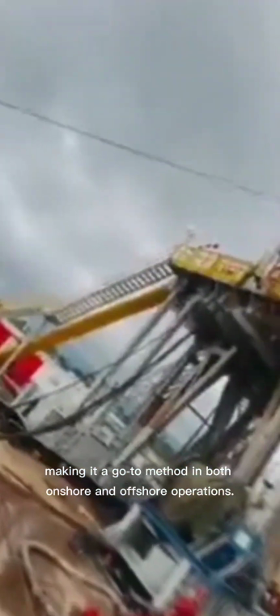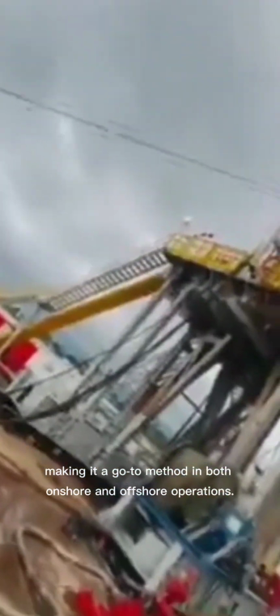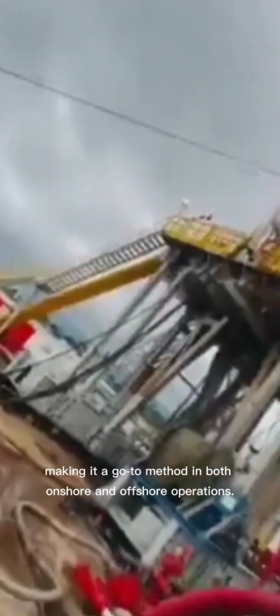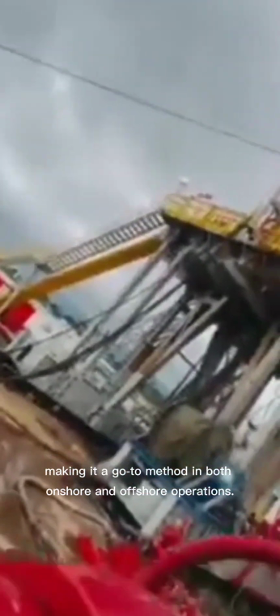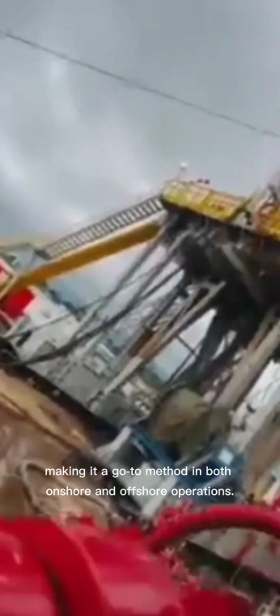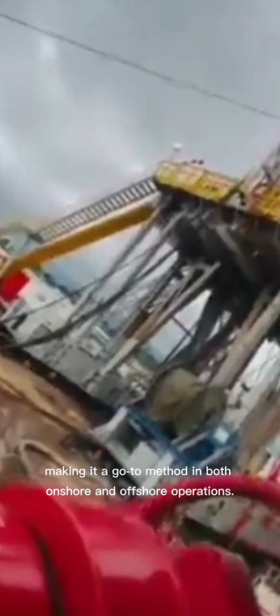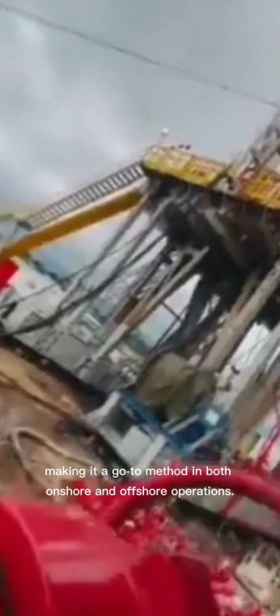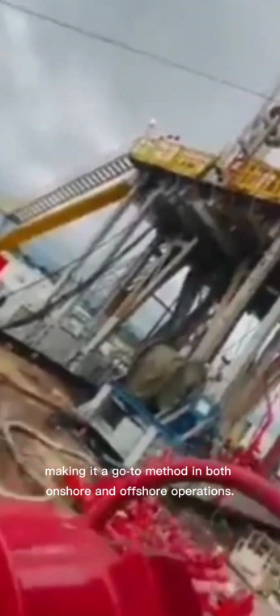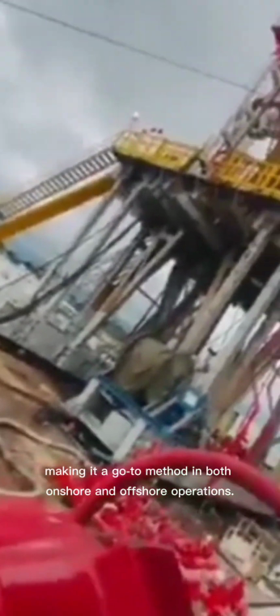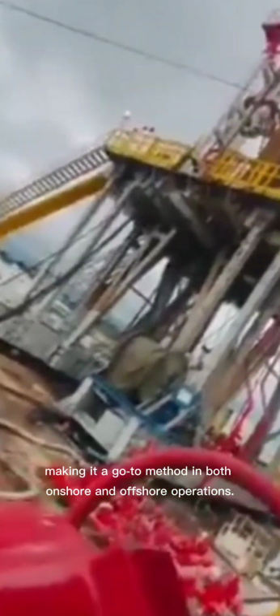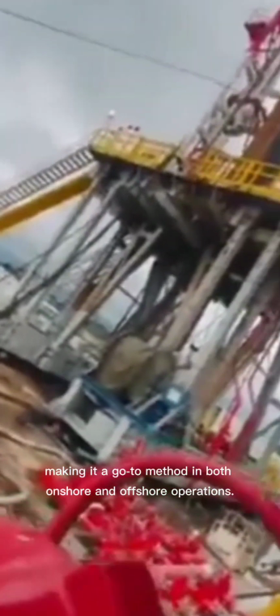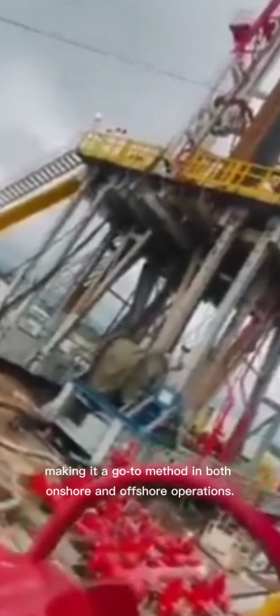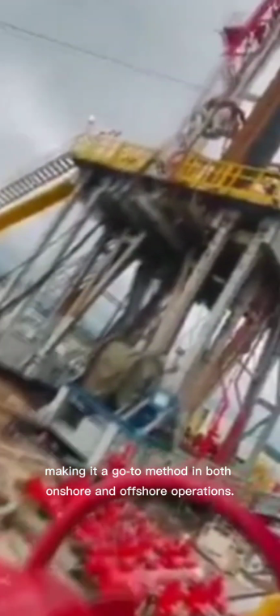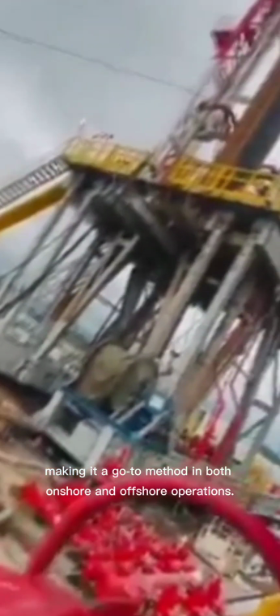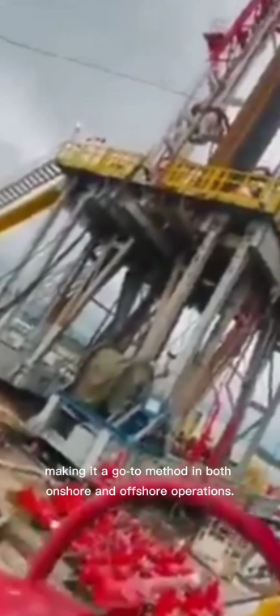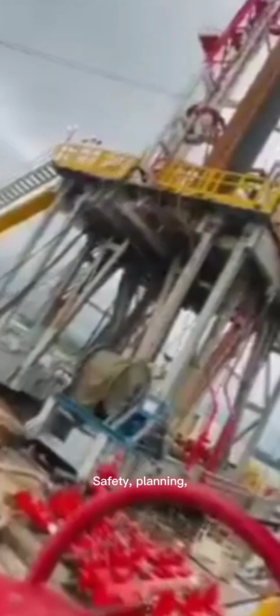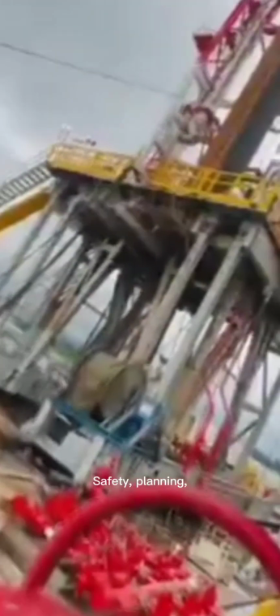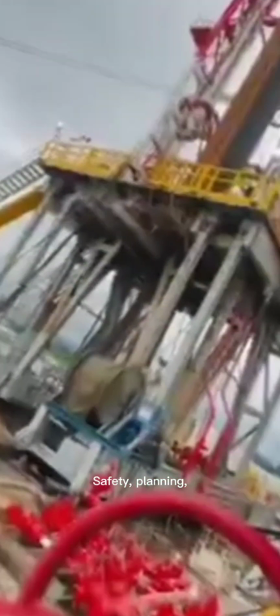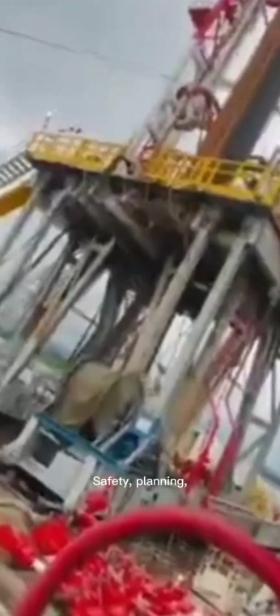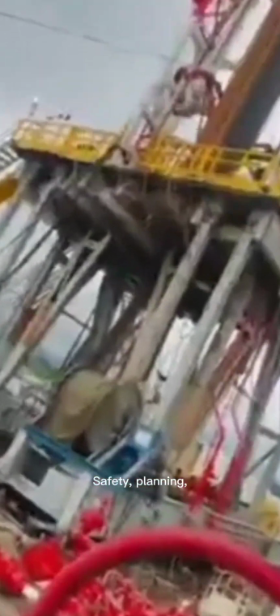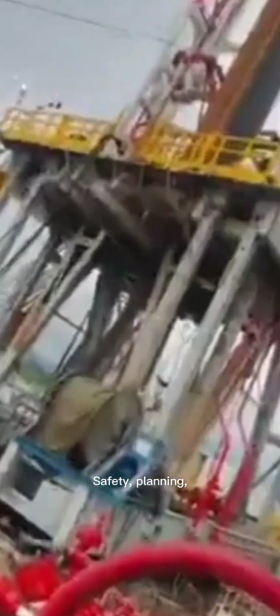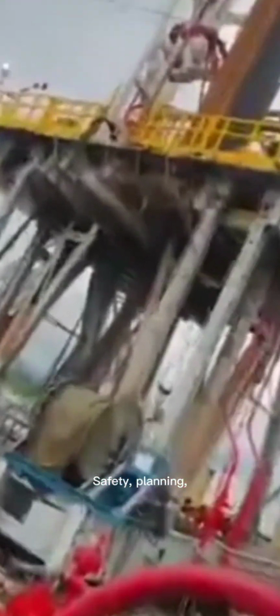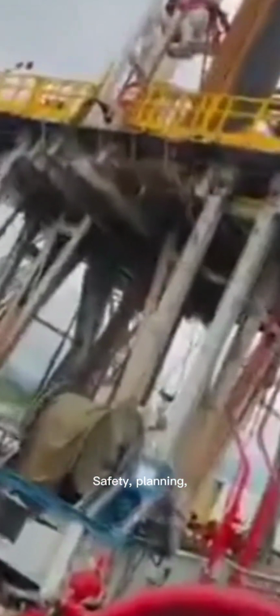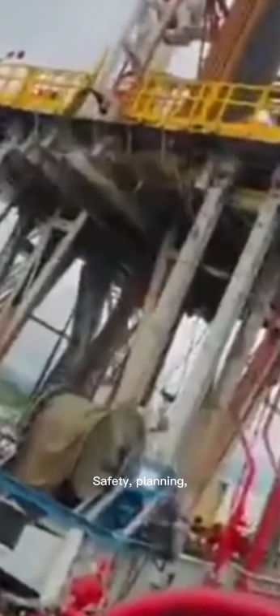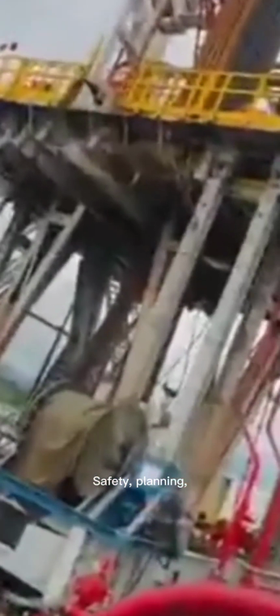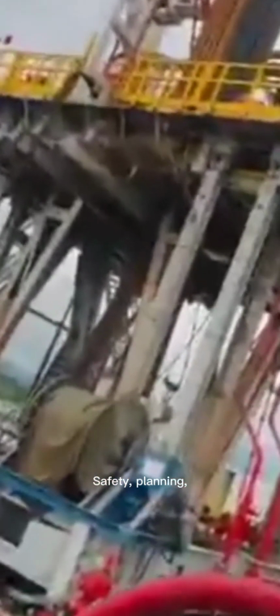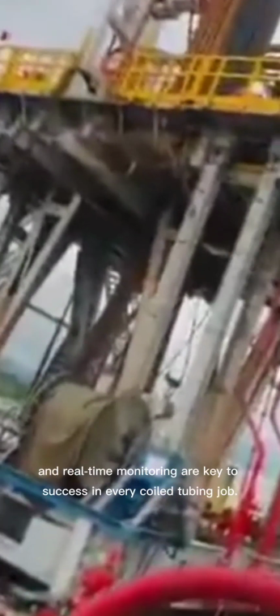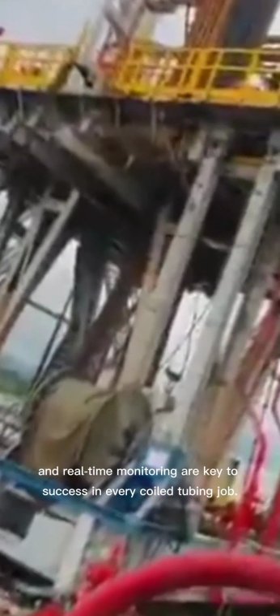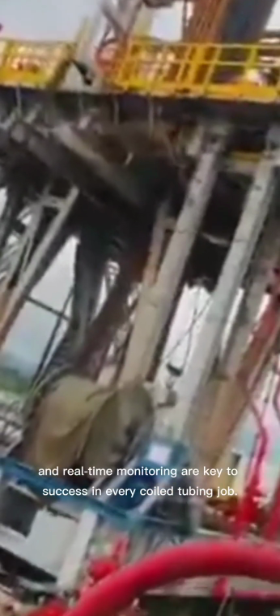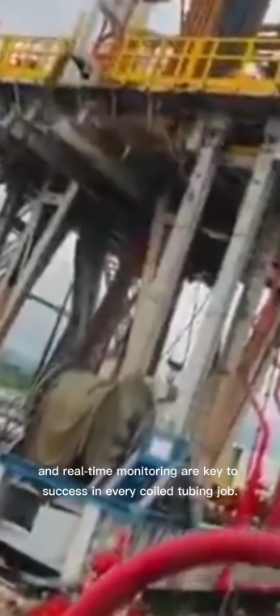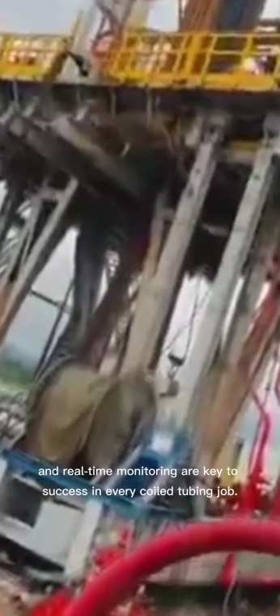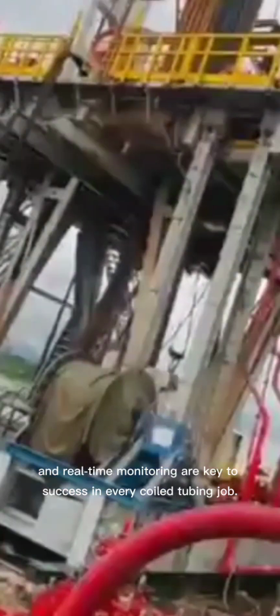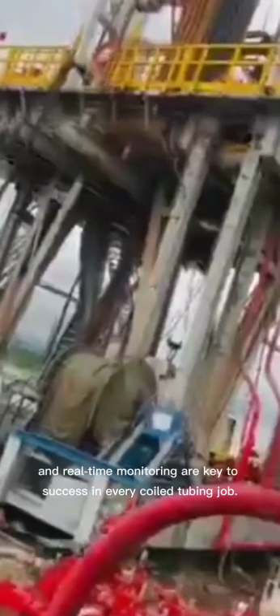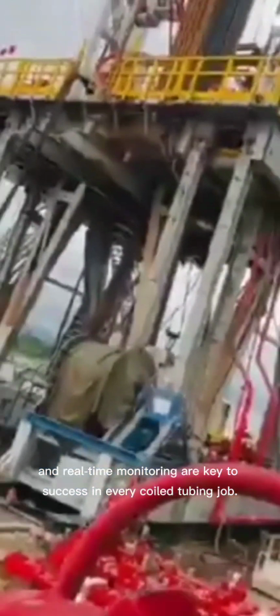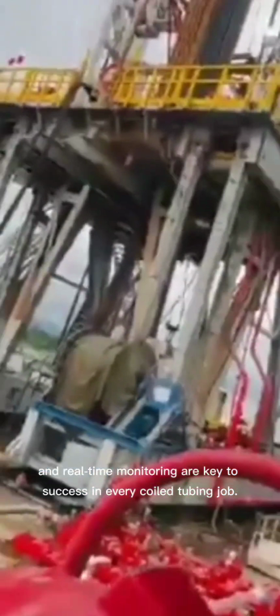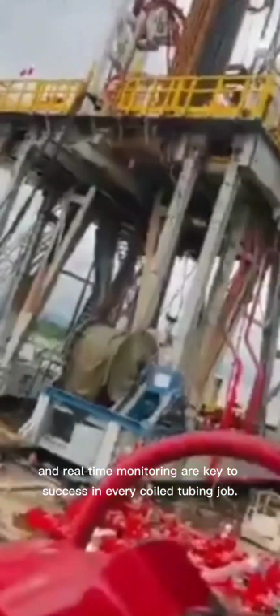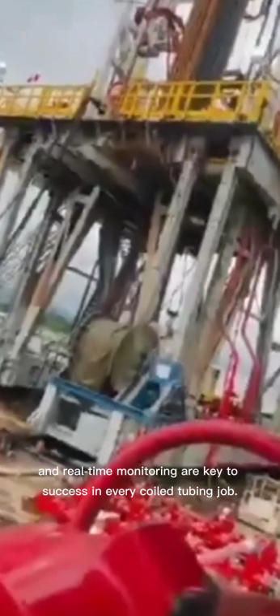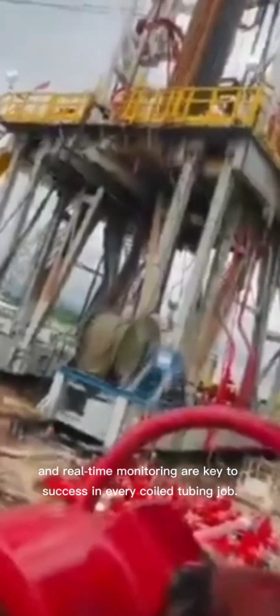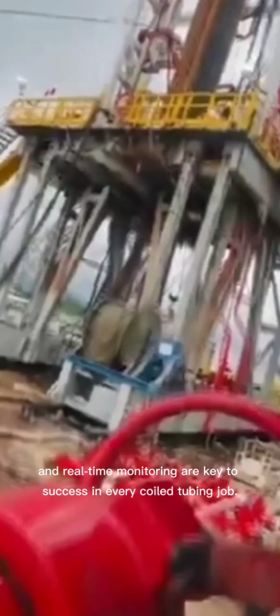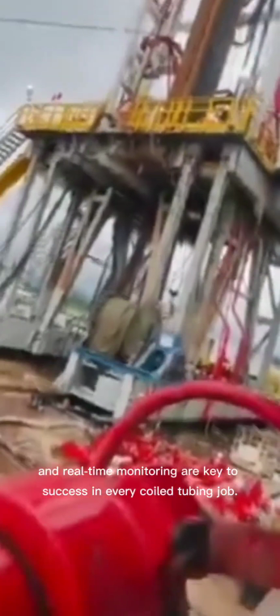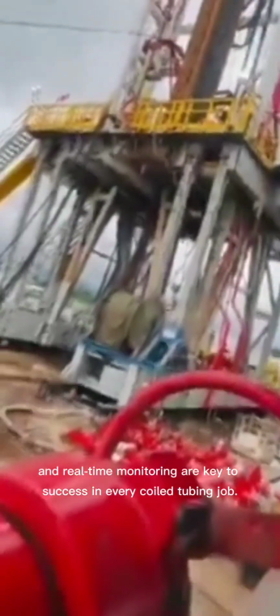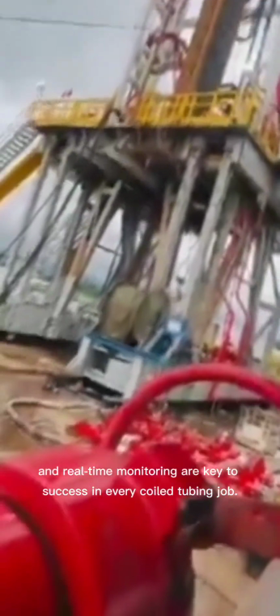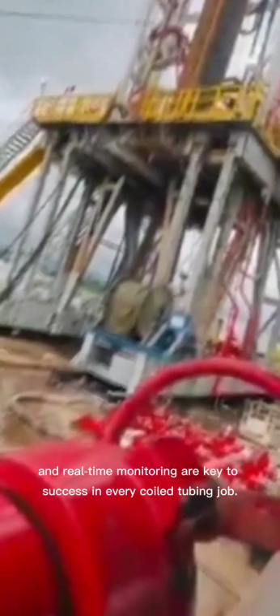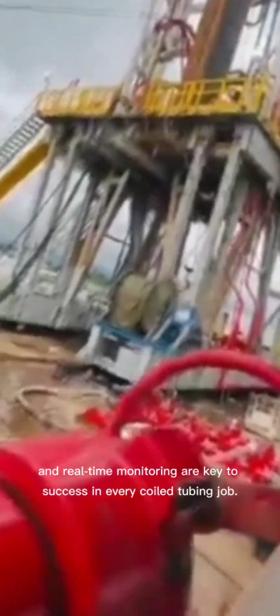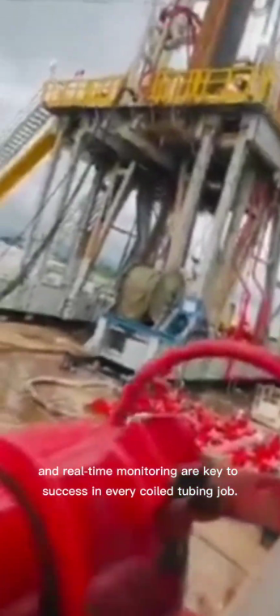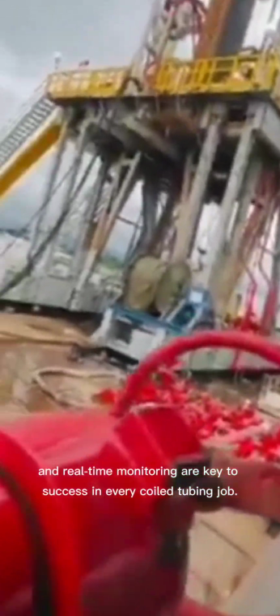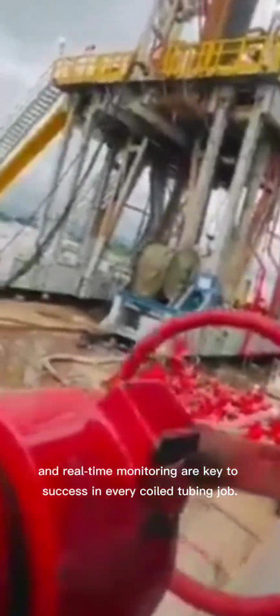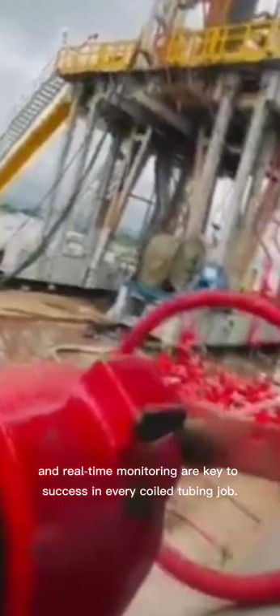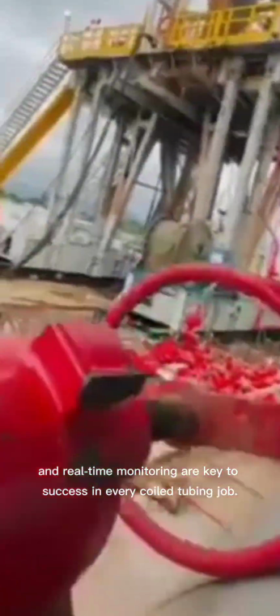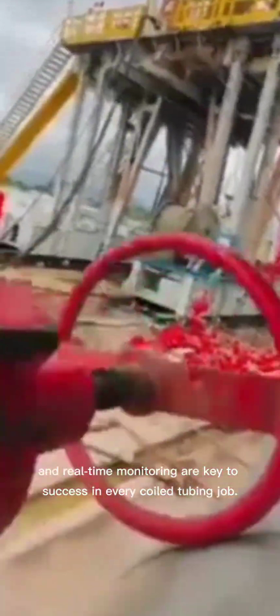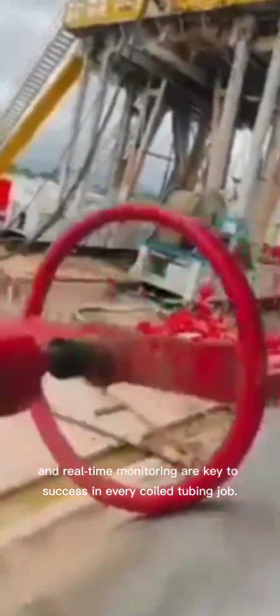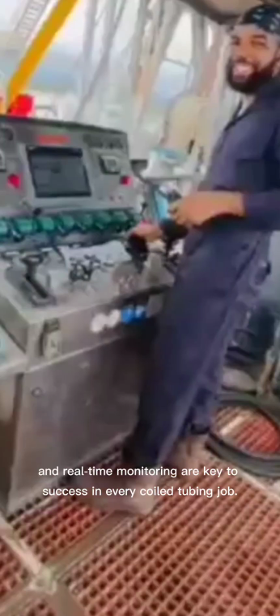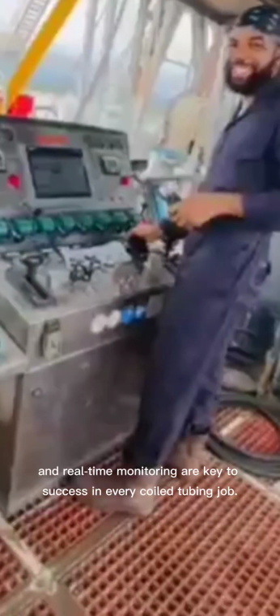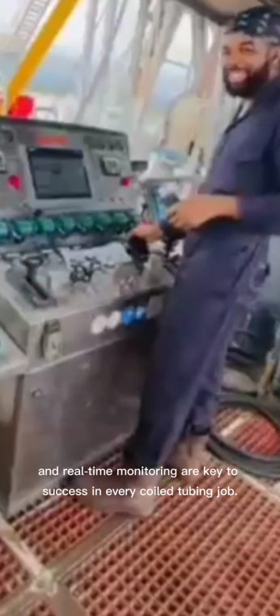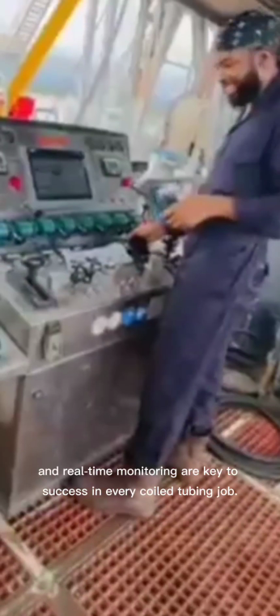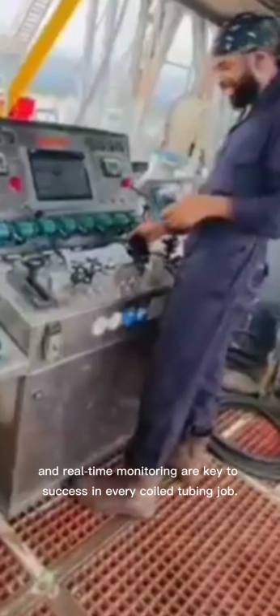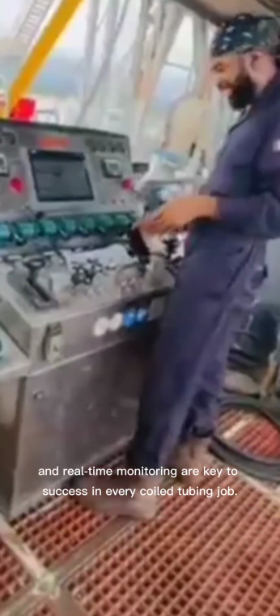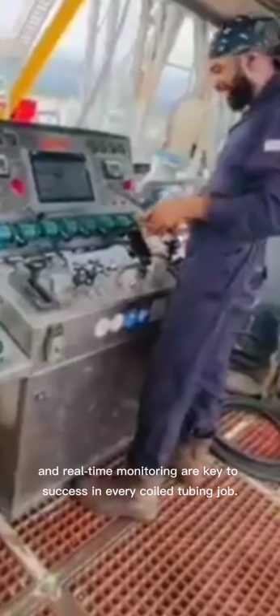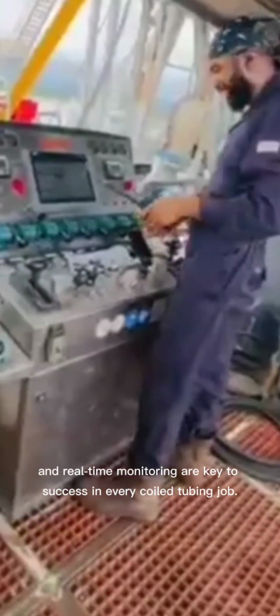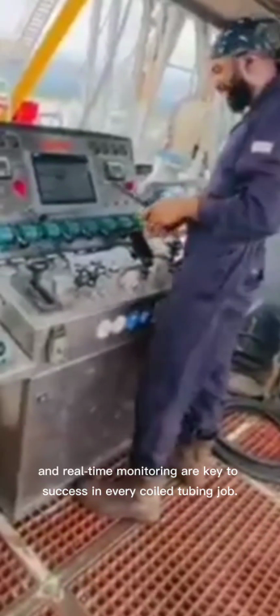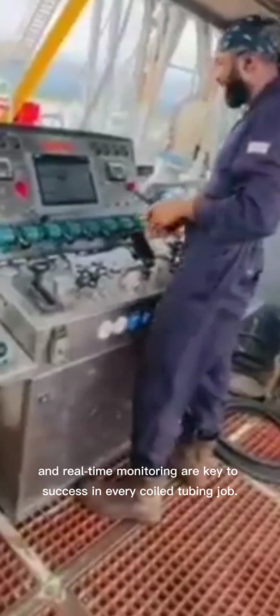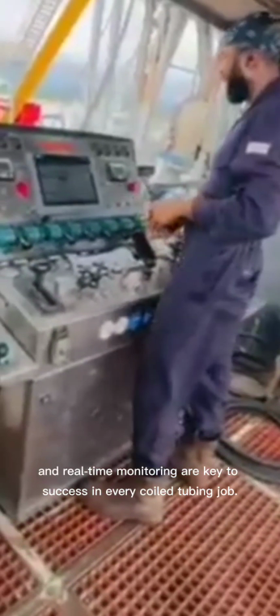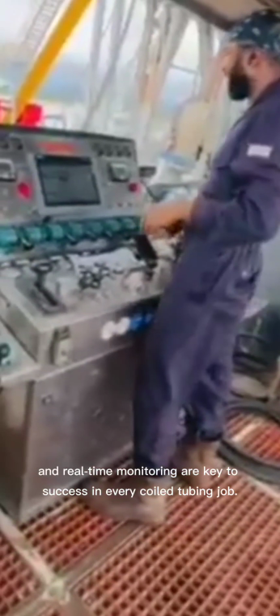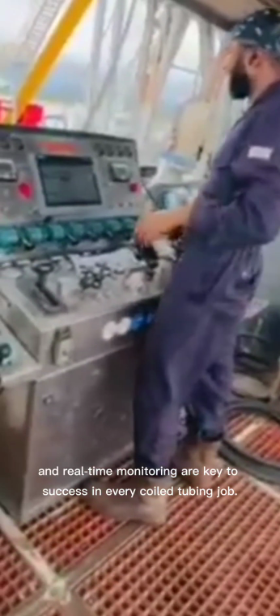Safety planning and real-time monitoring are key to success in every coil tubing job.